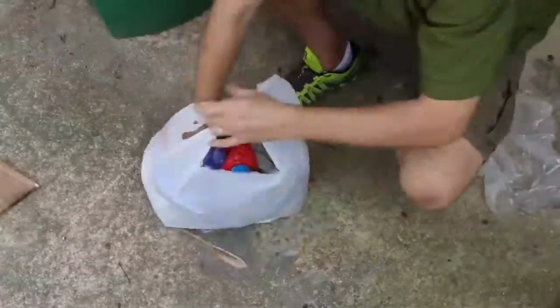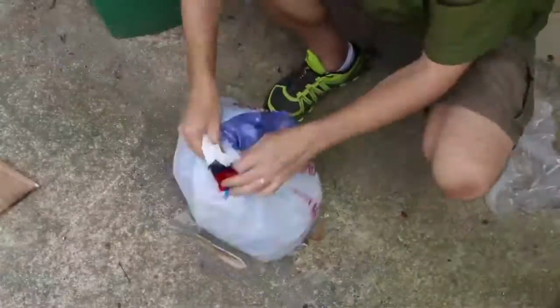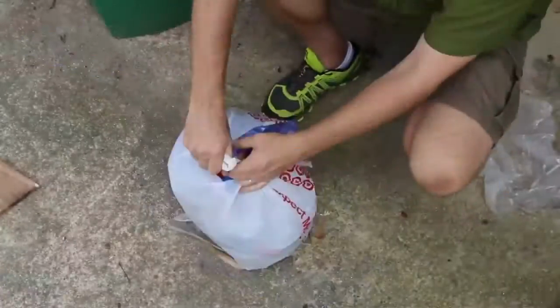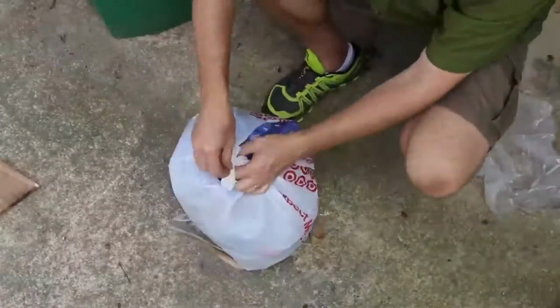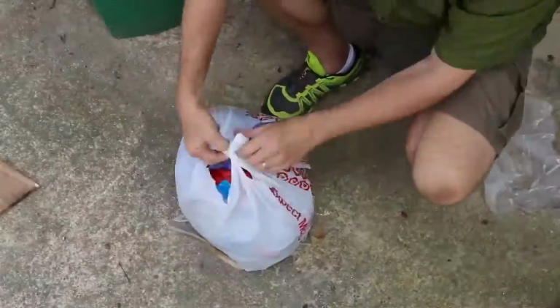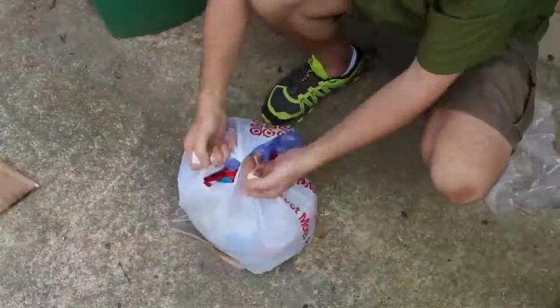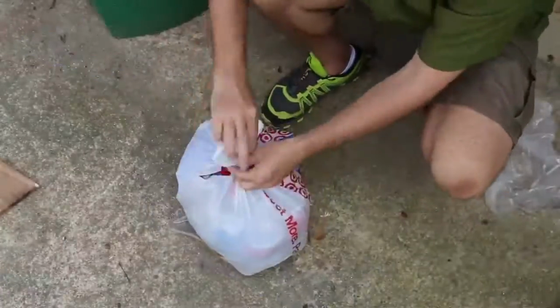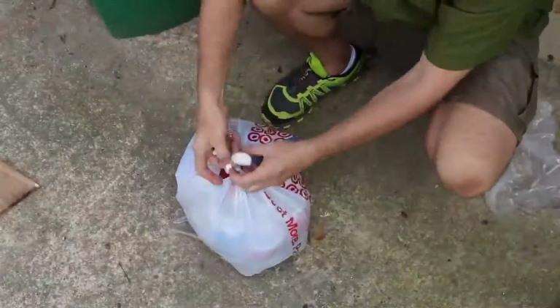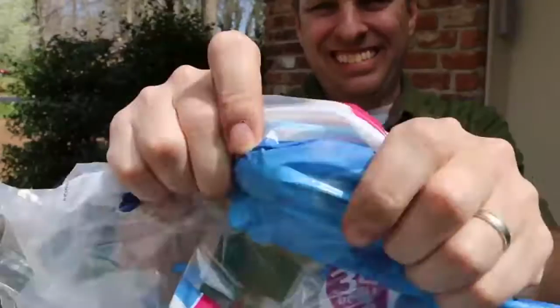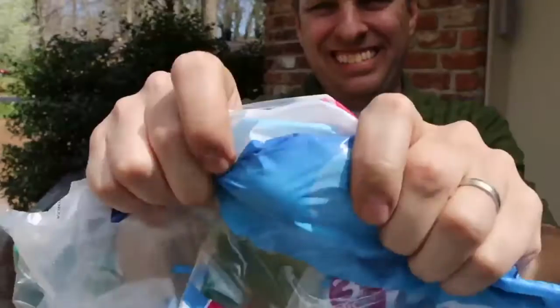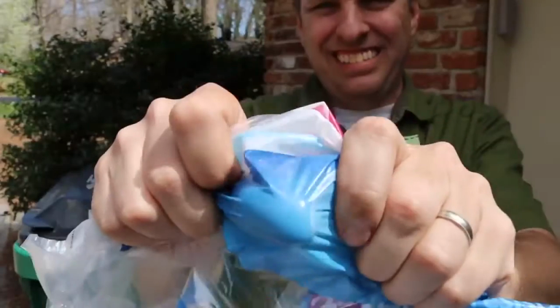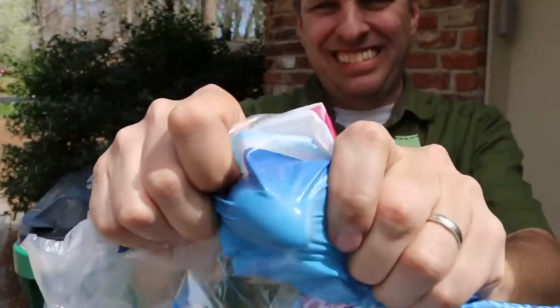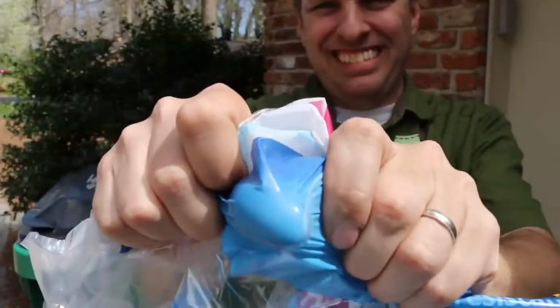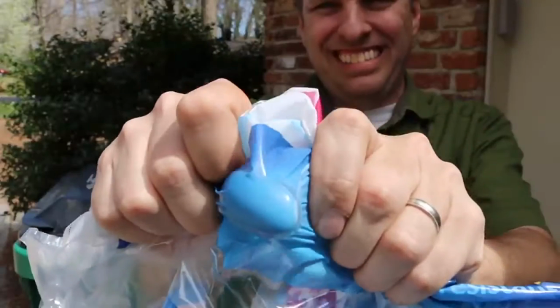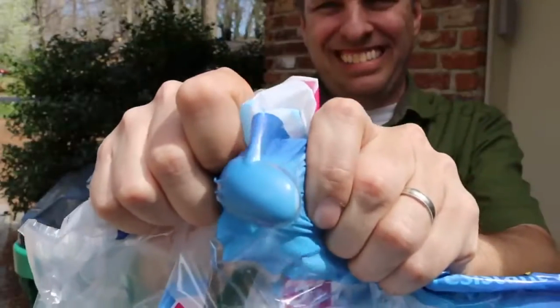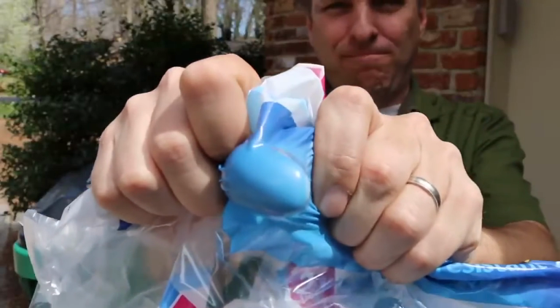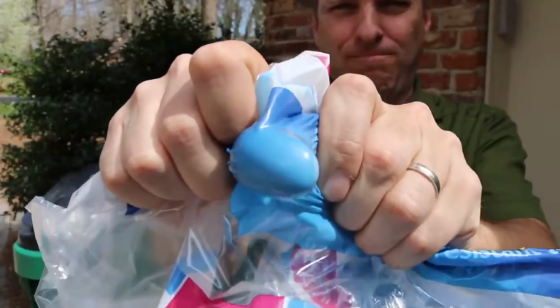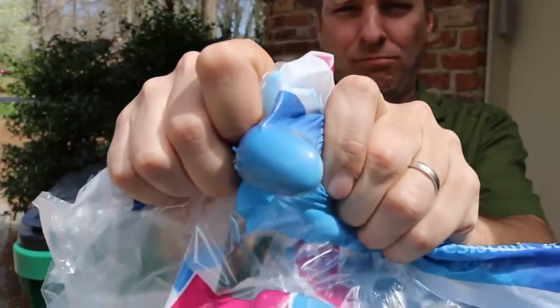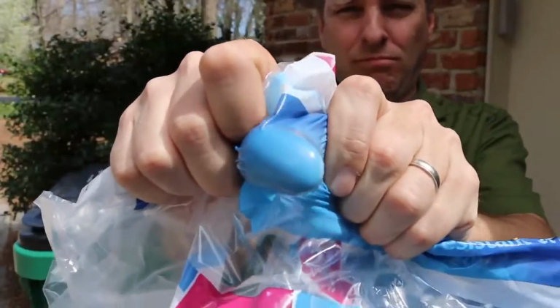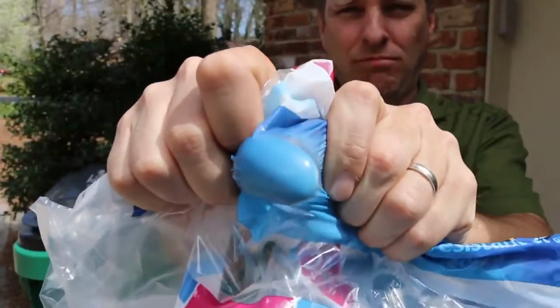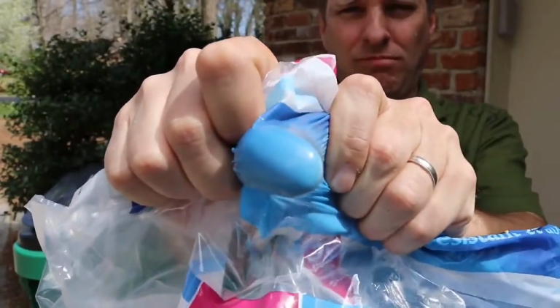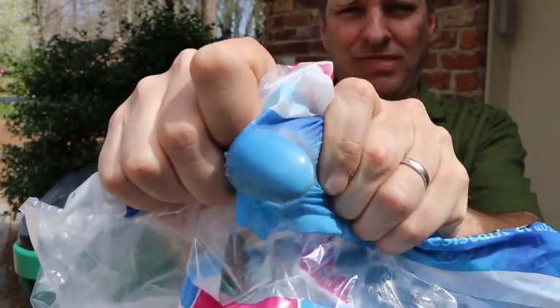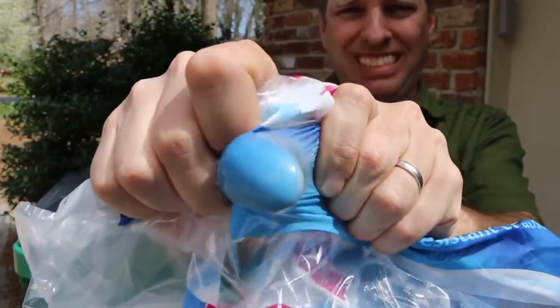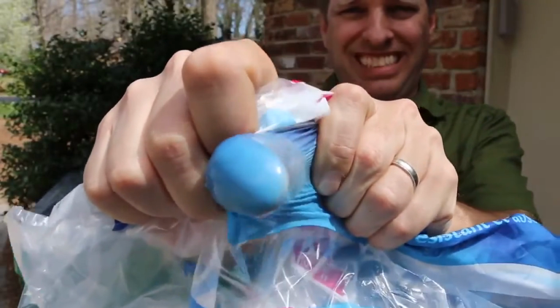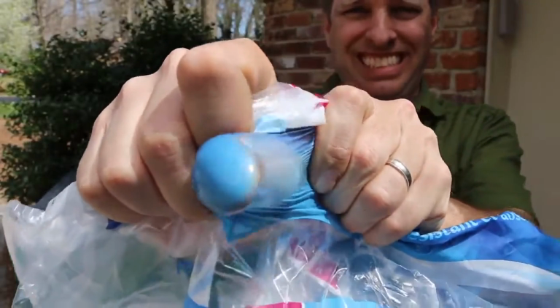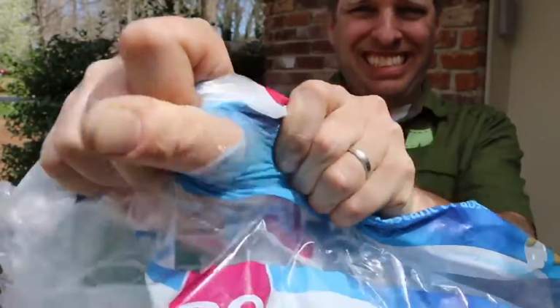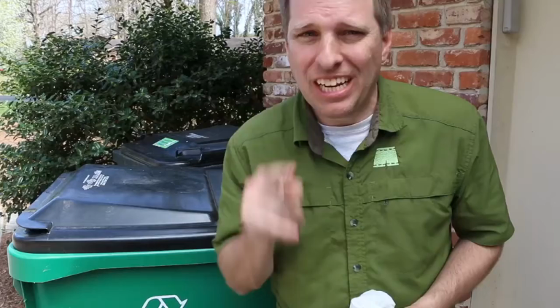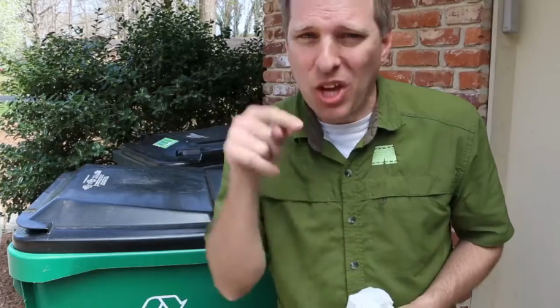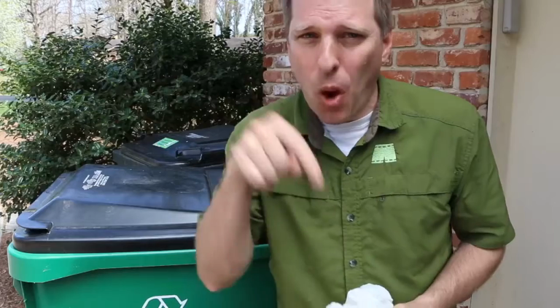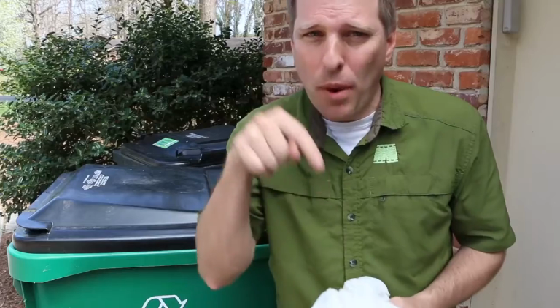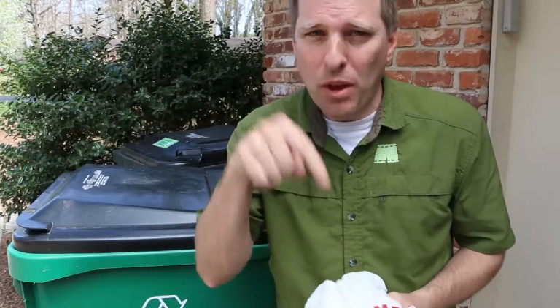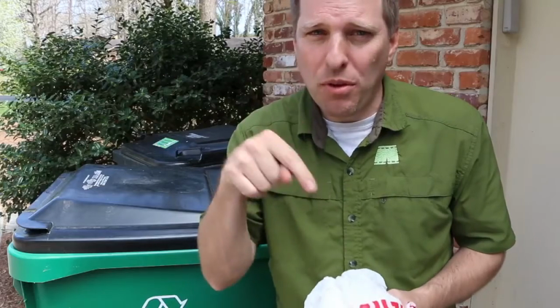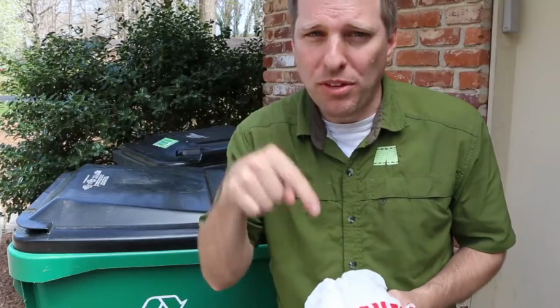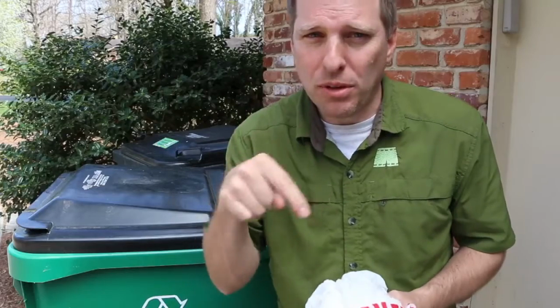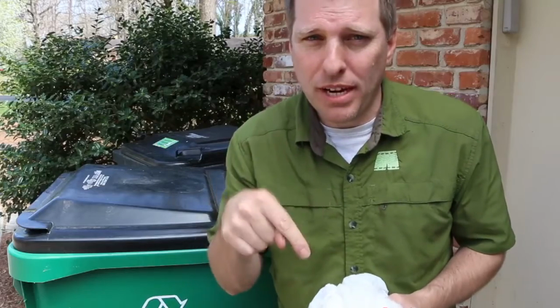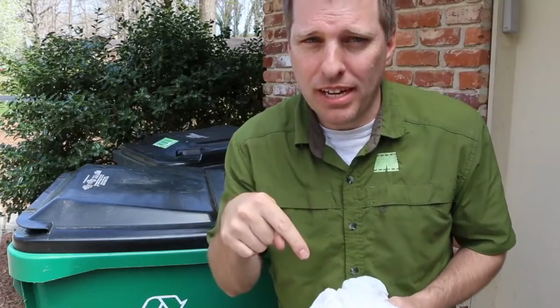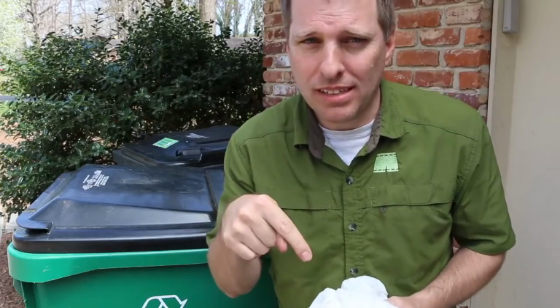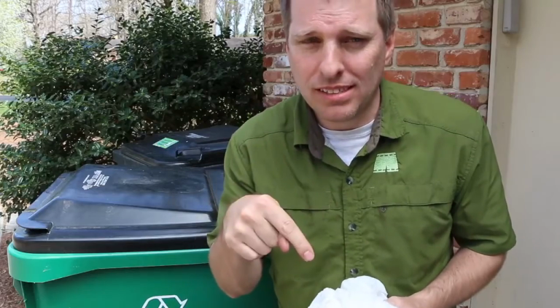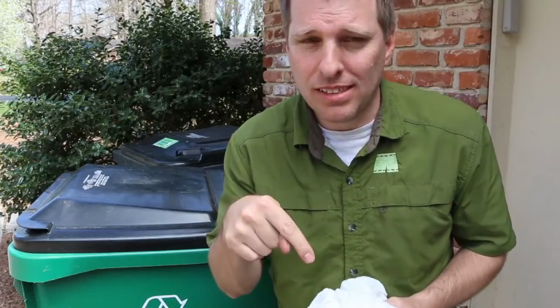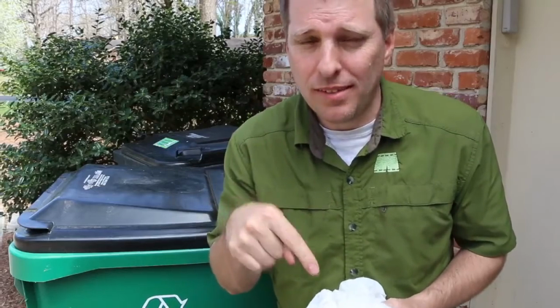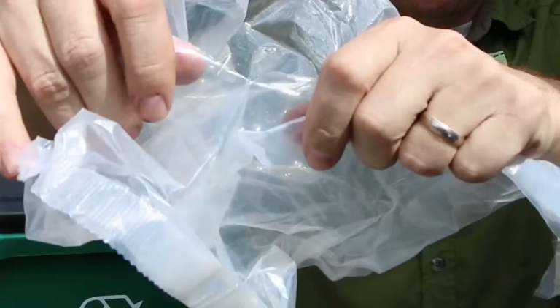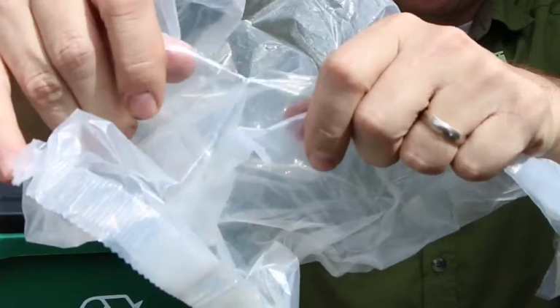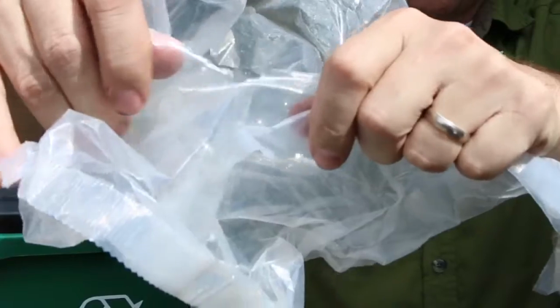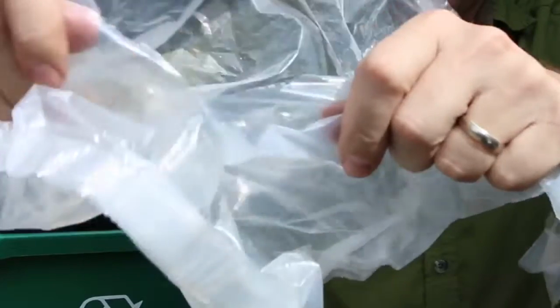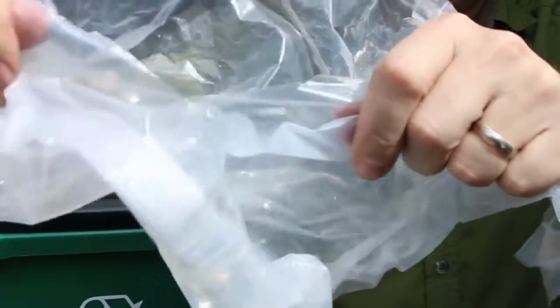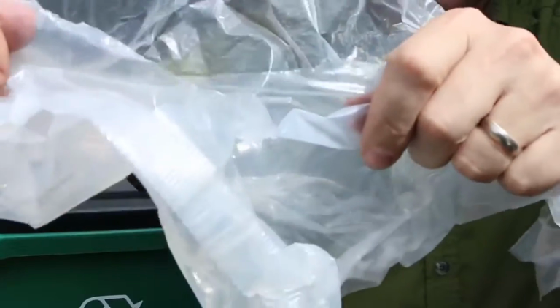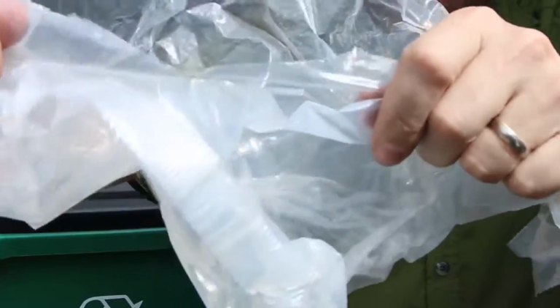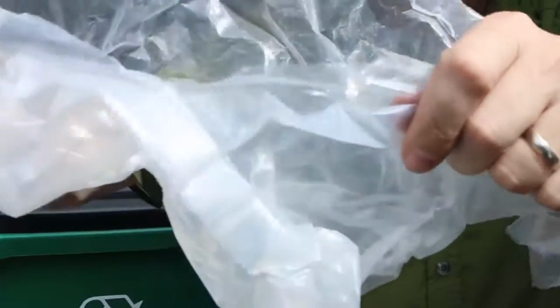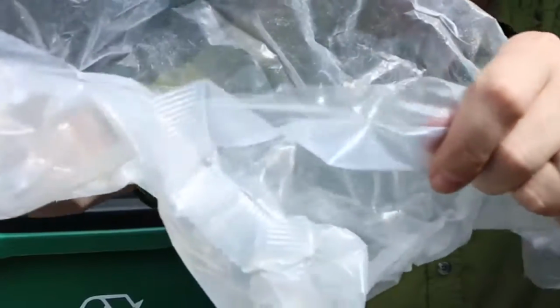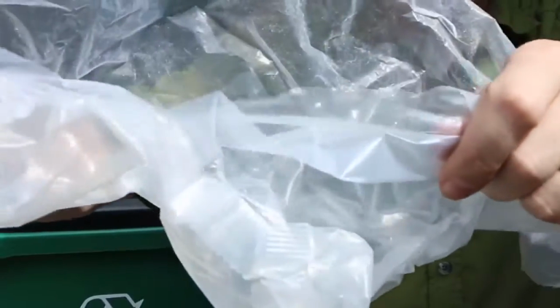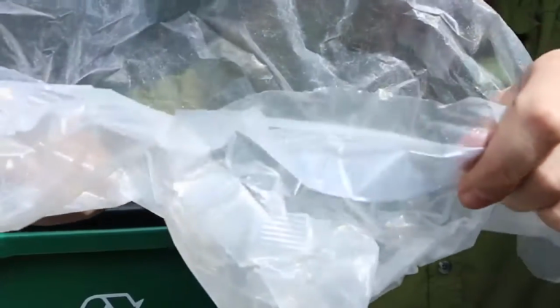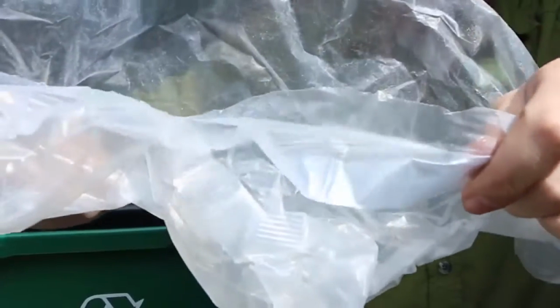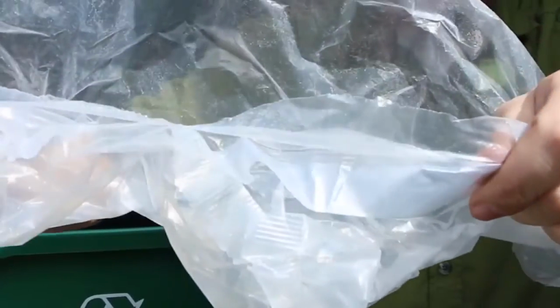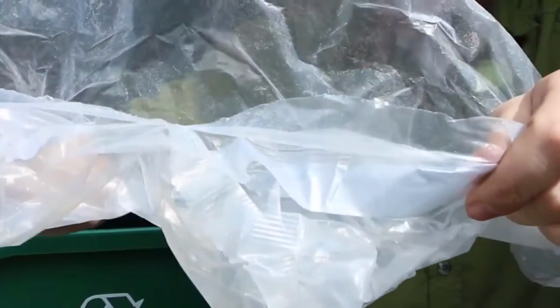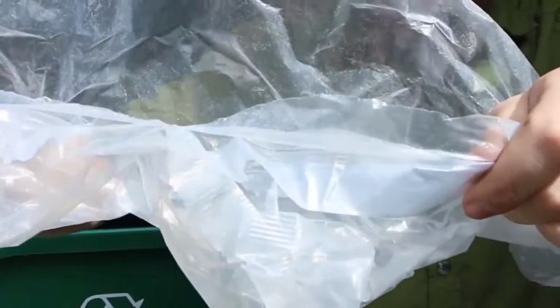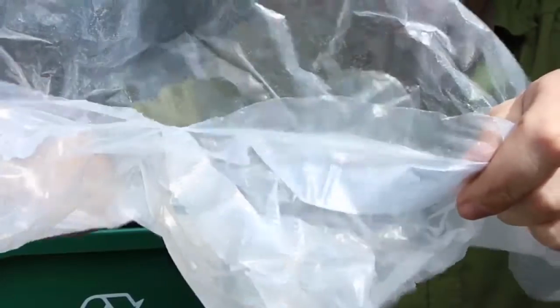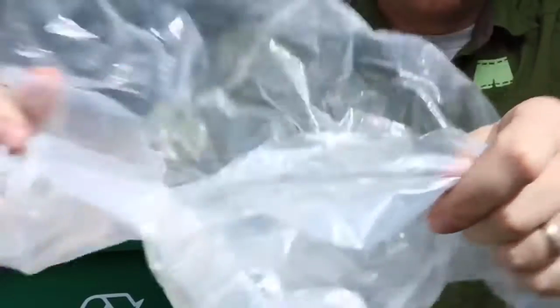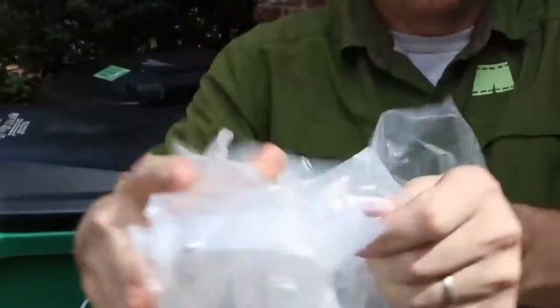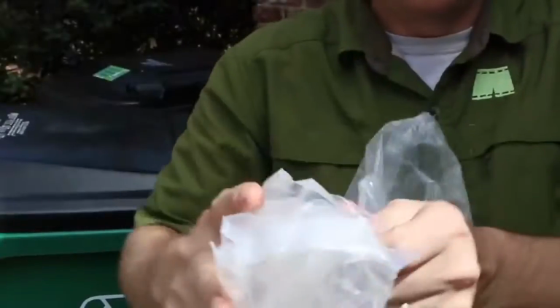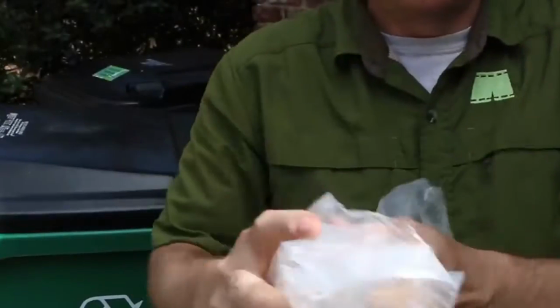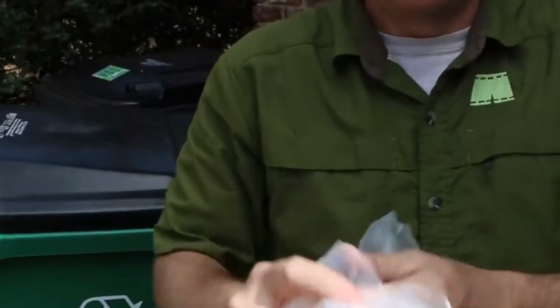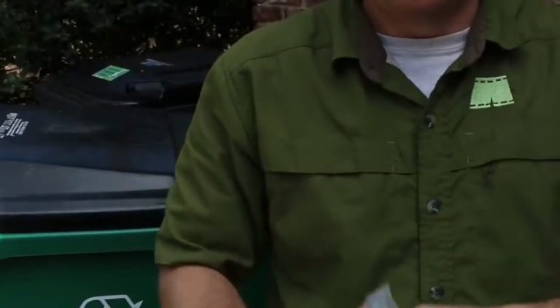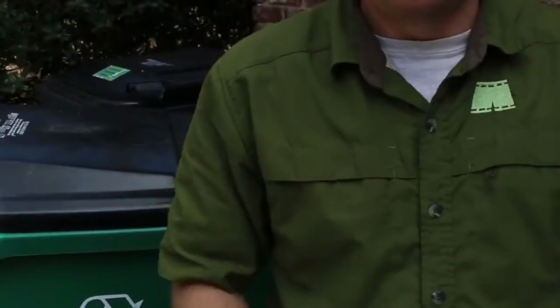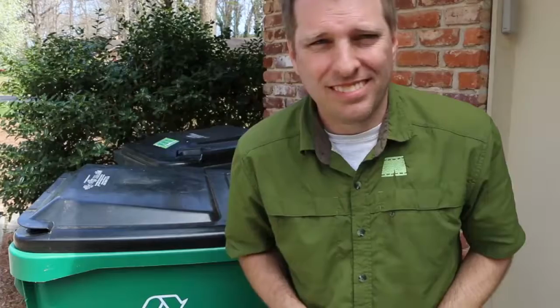Any plastic film that stretches can go in with your bags. But if the plastic tears like paper, it can't.